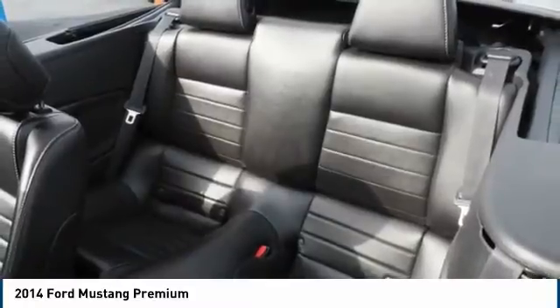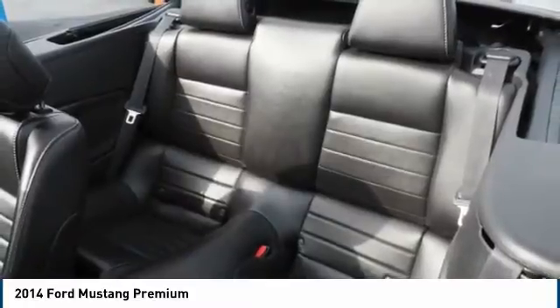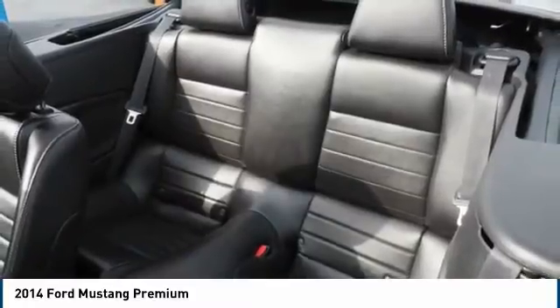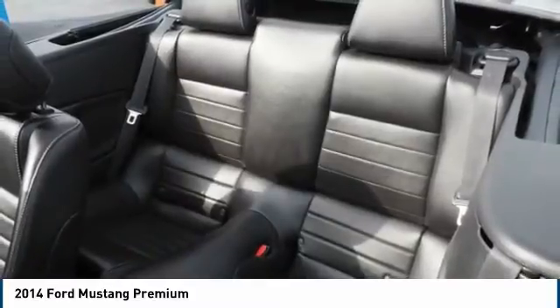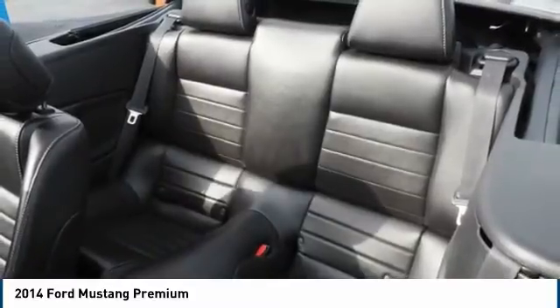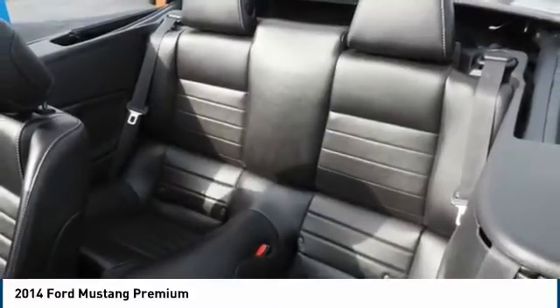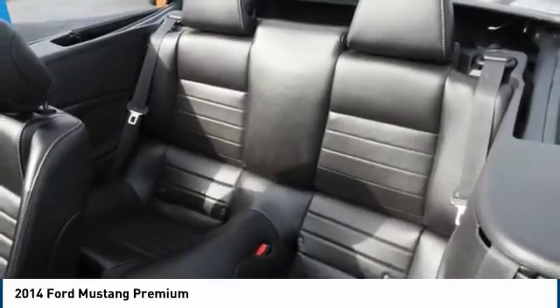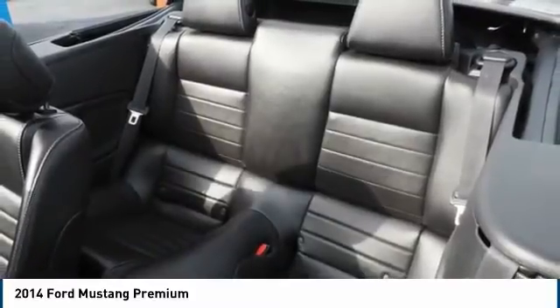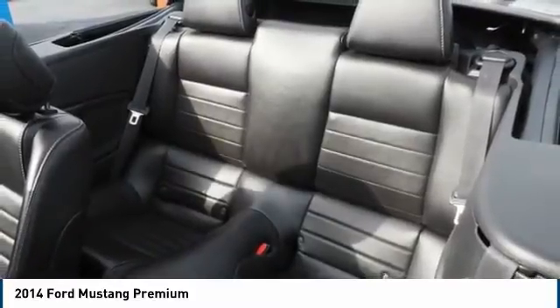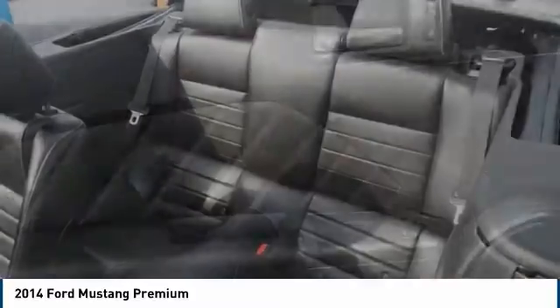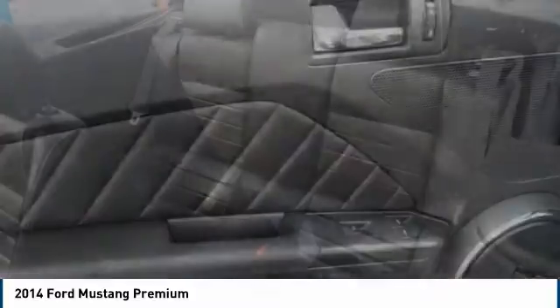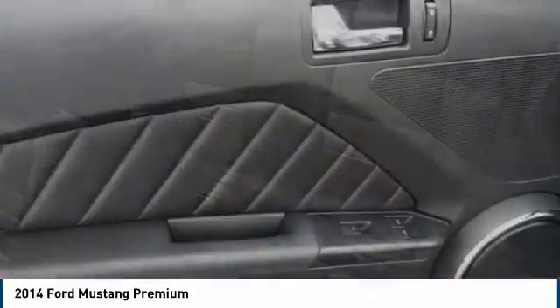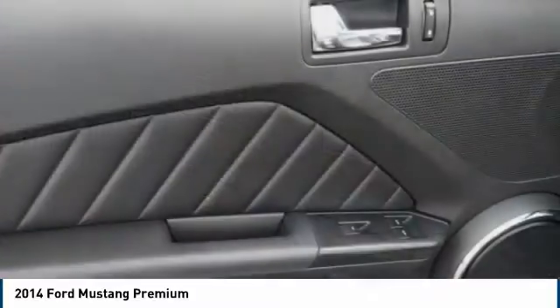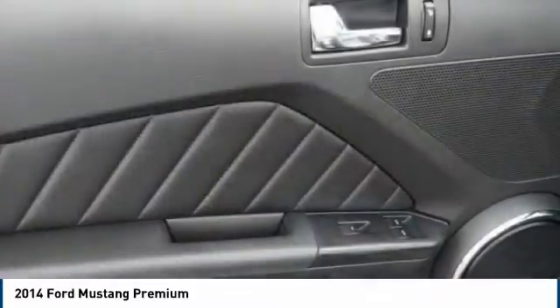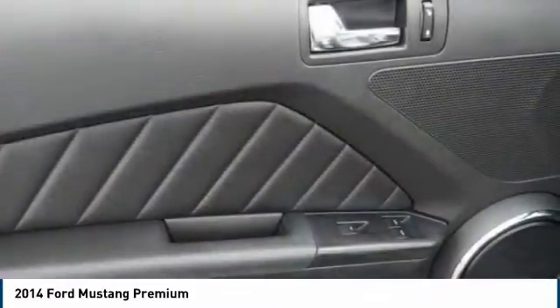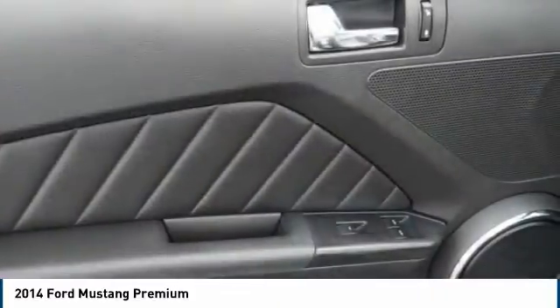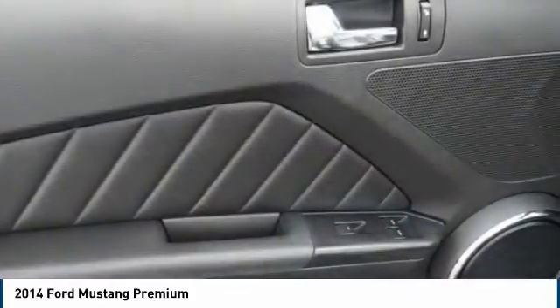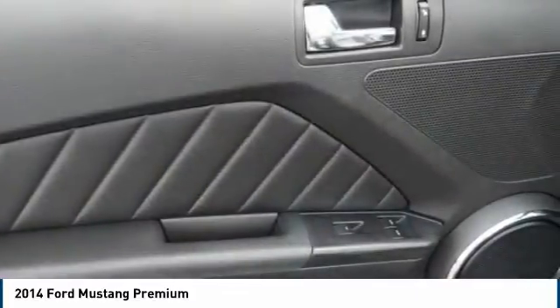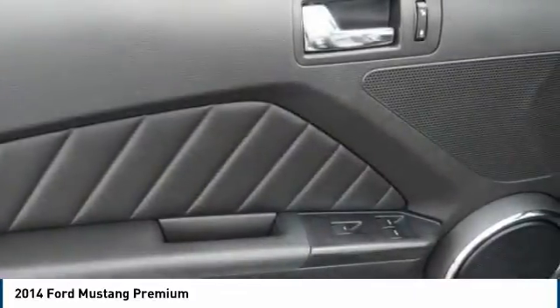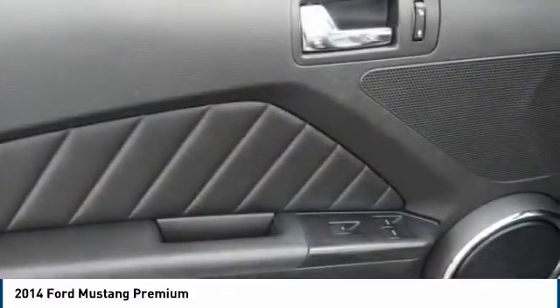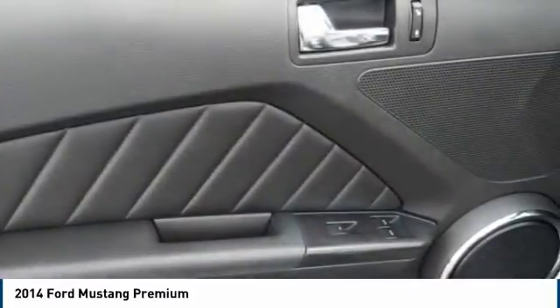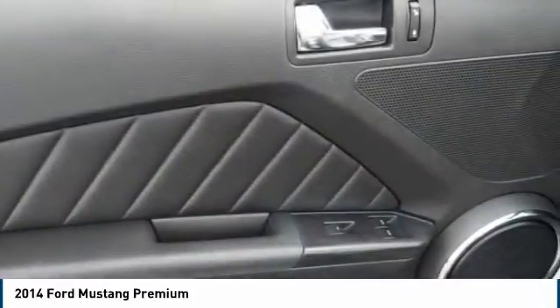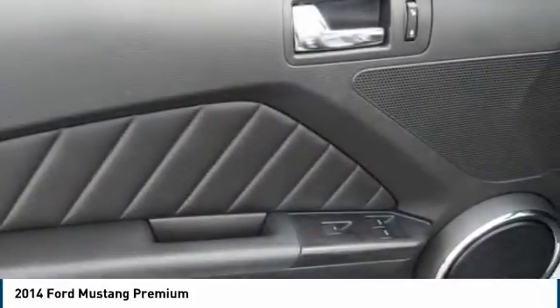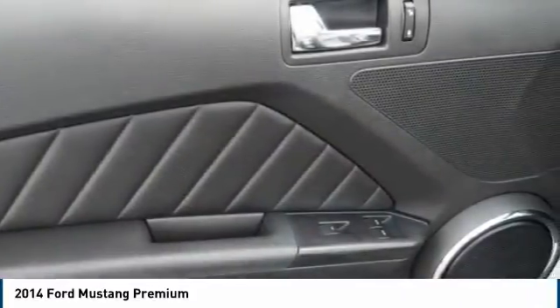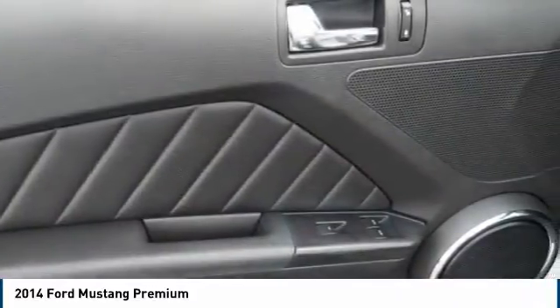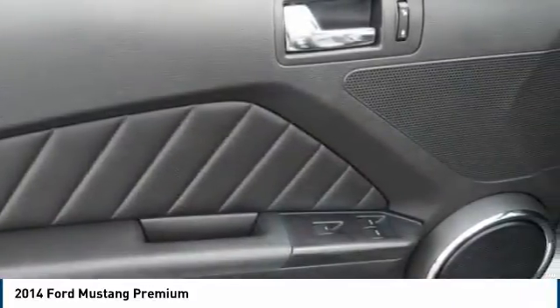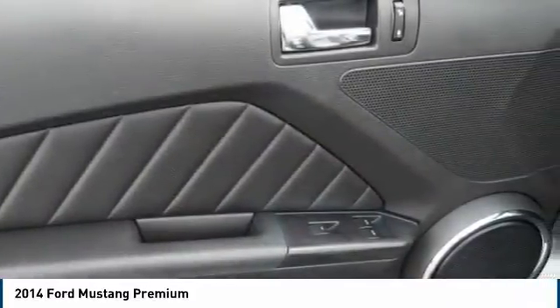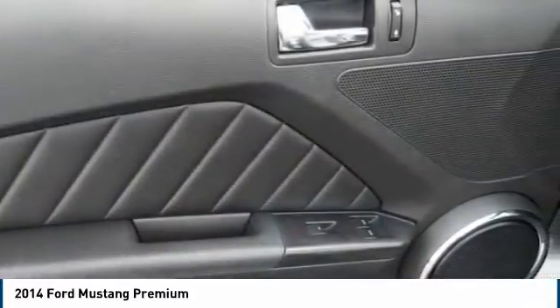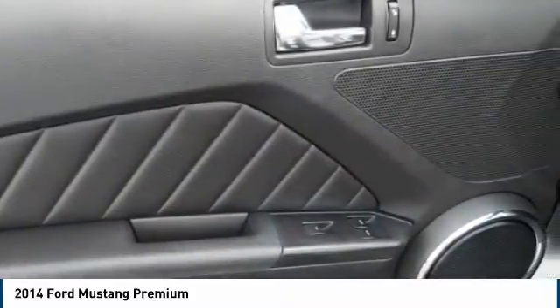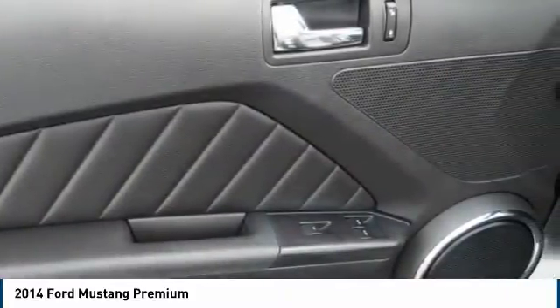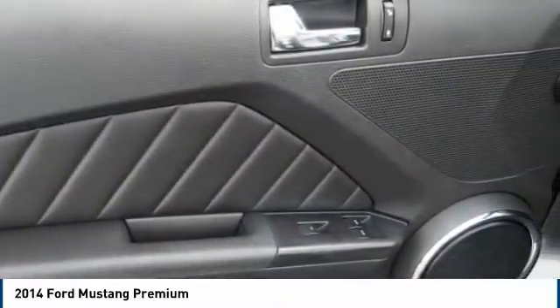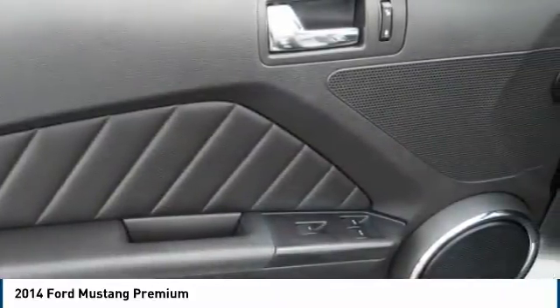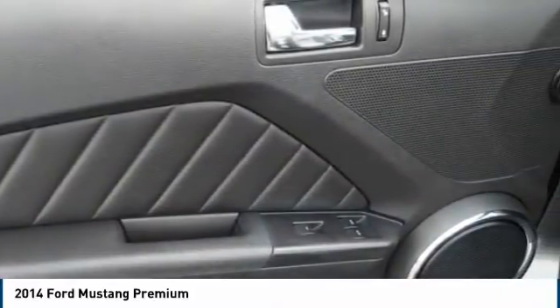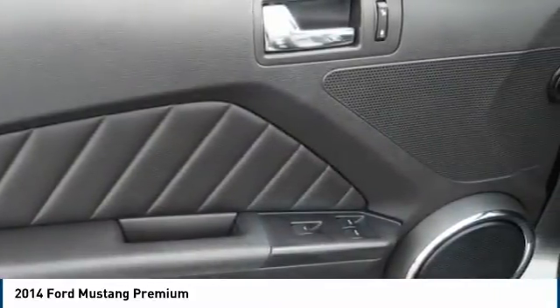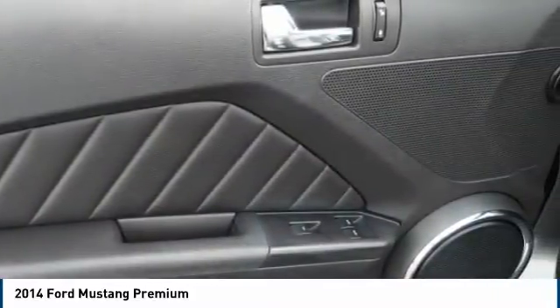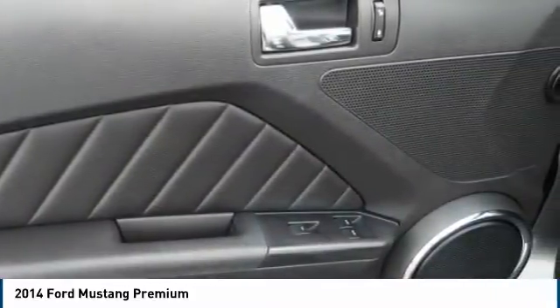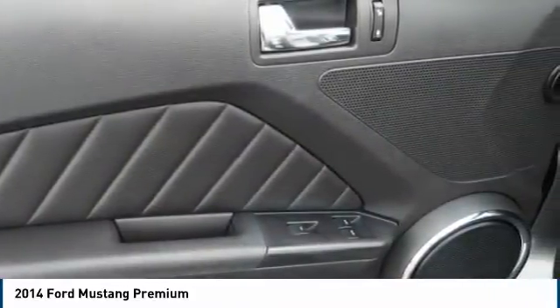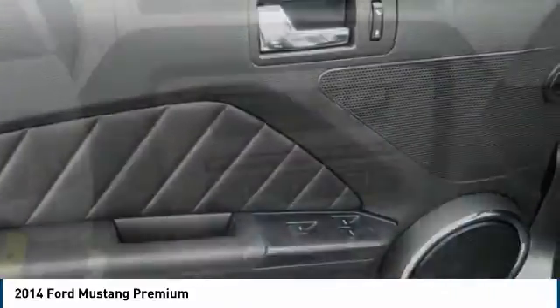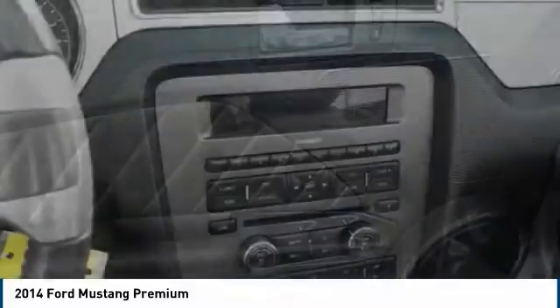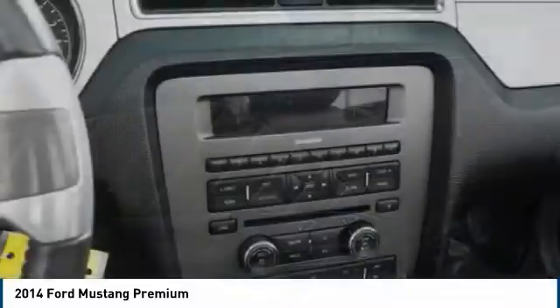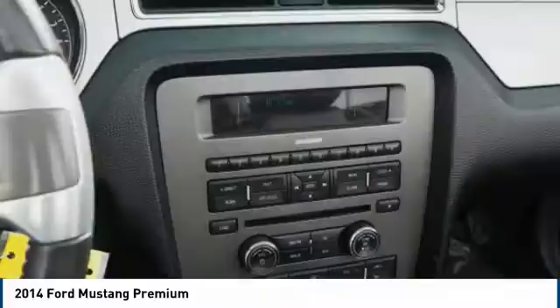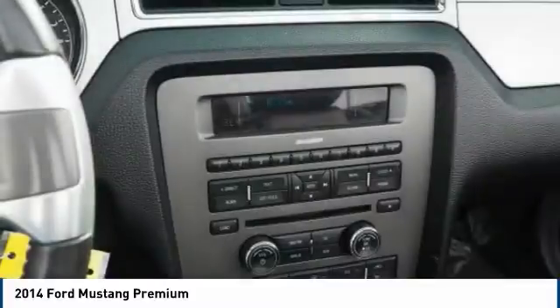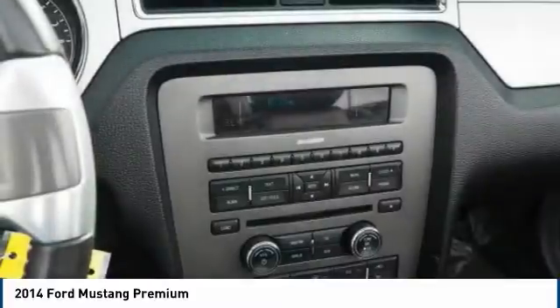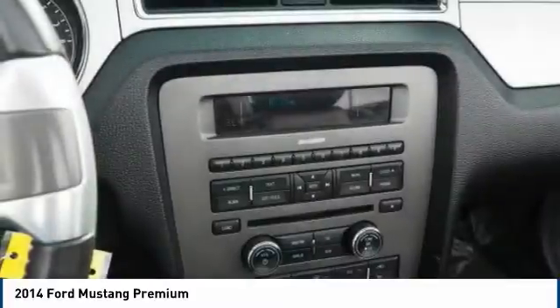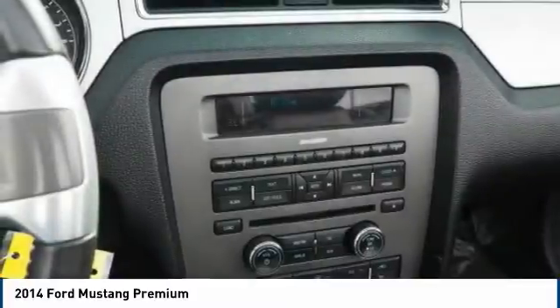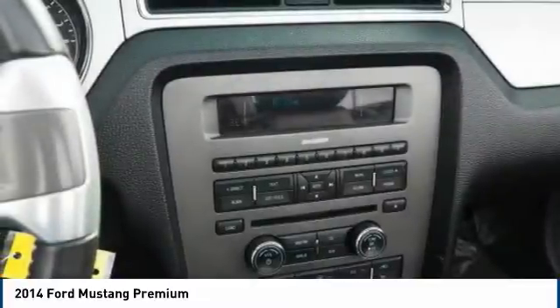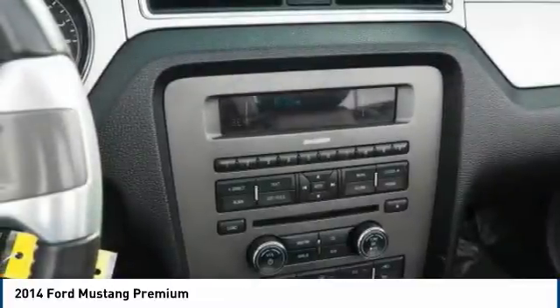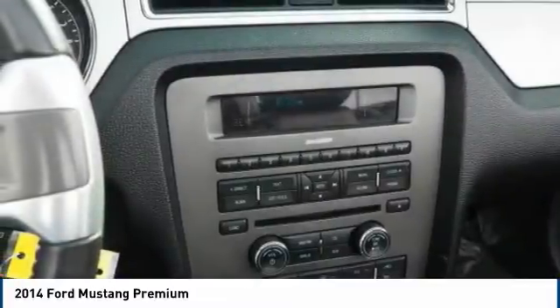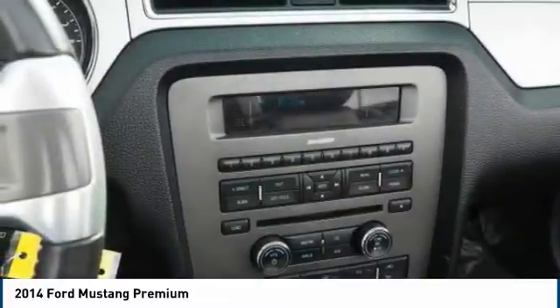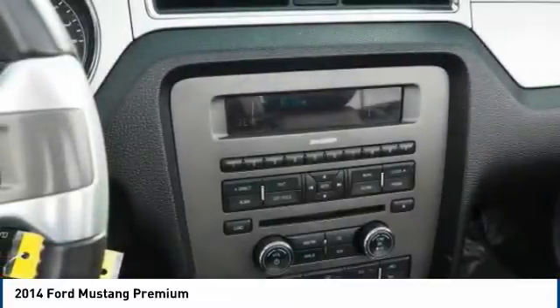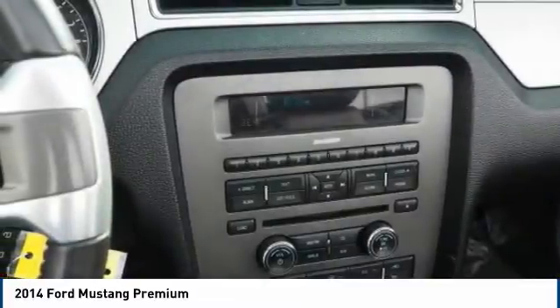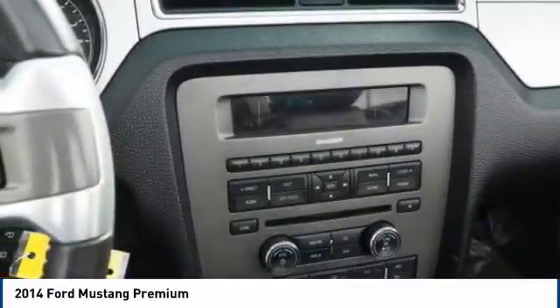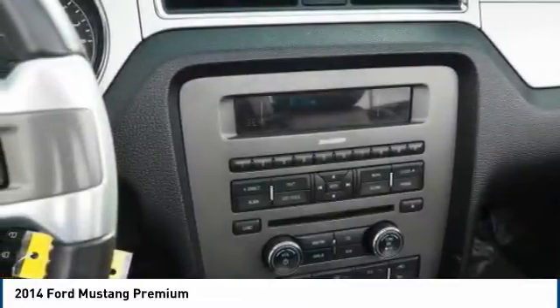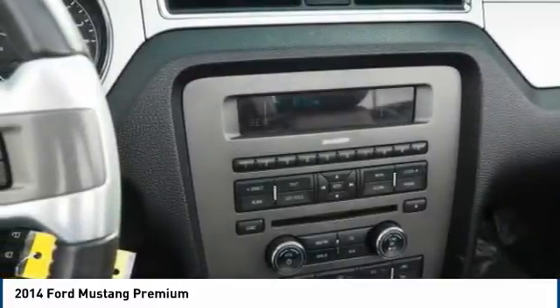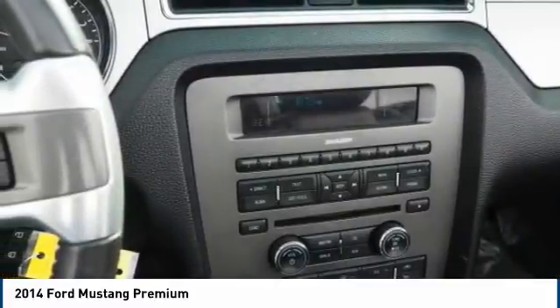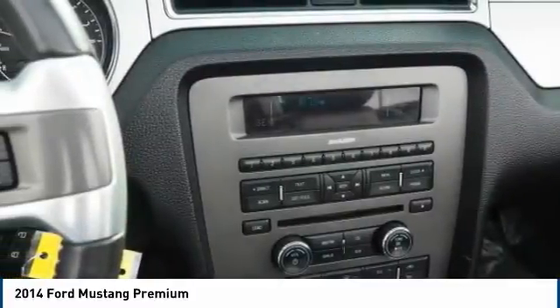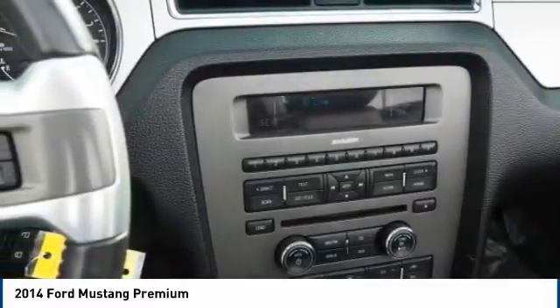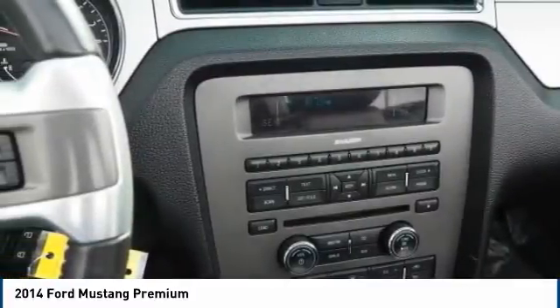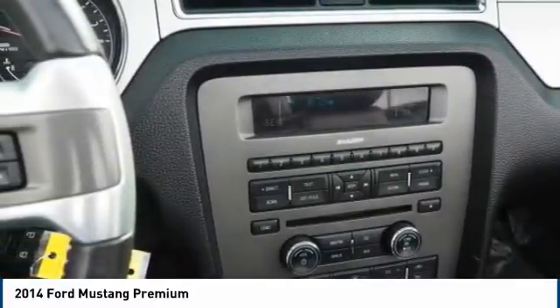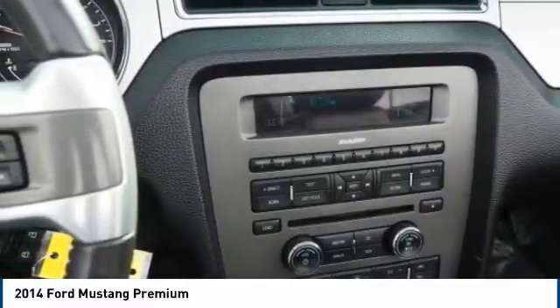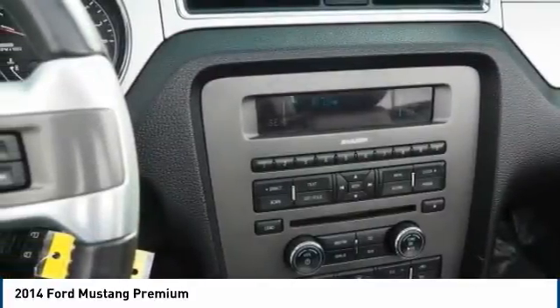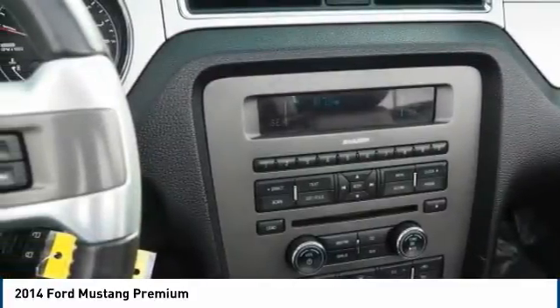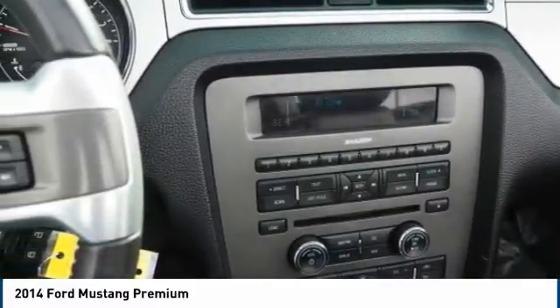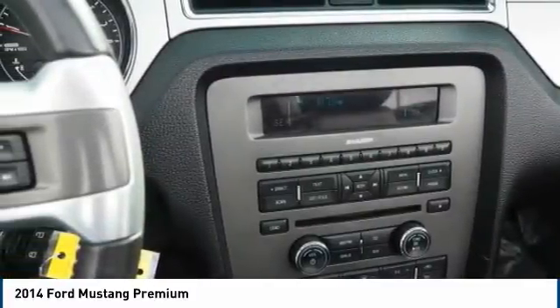Cruise control. A vehicle like this doesn't come along every day. Come in and get it before someone else does.